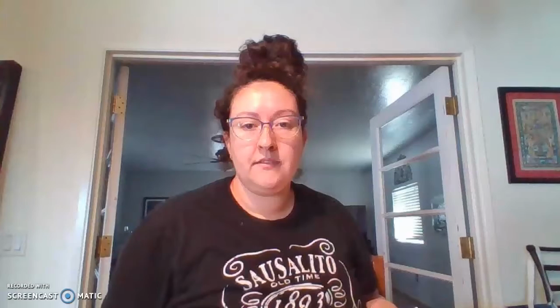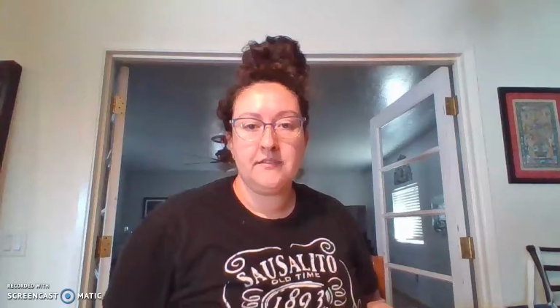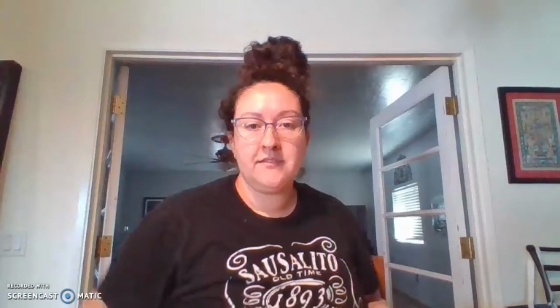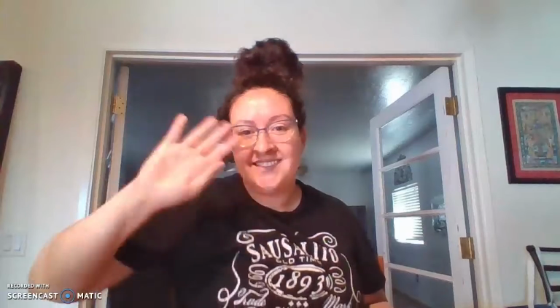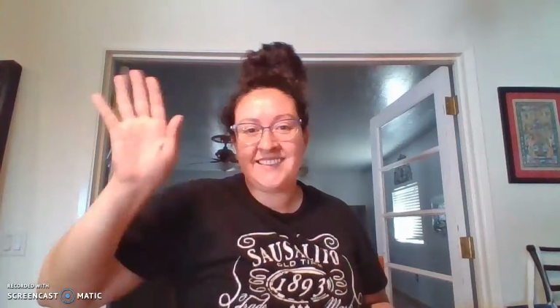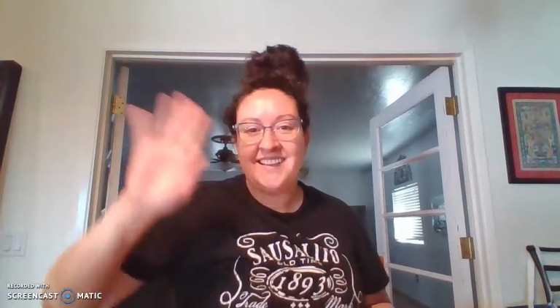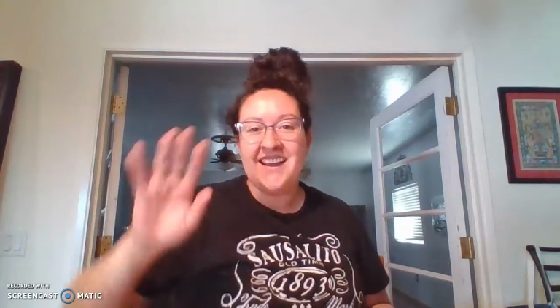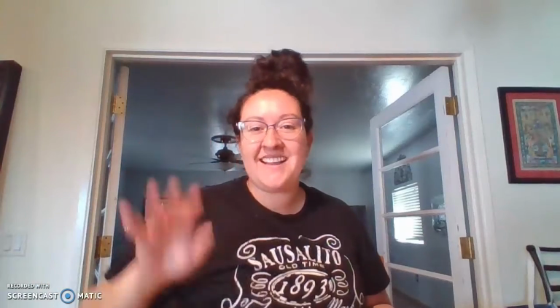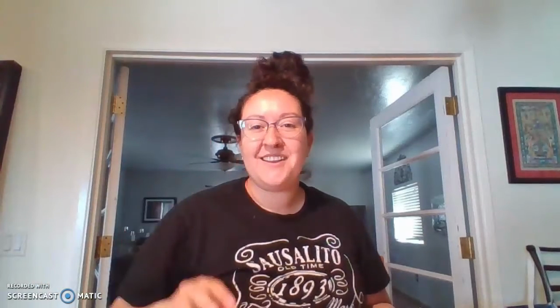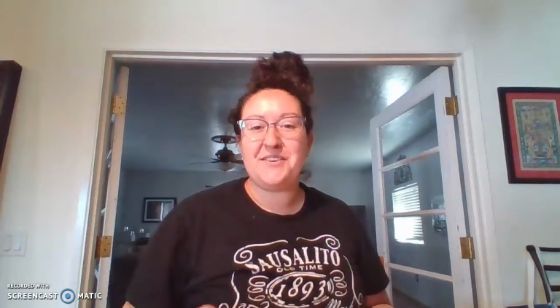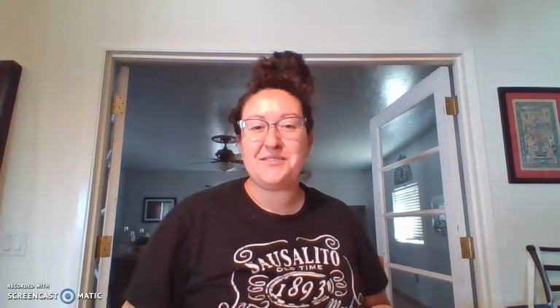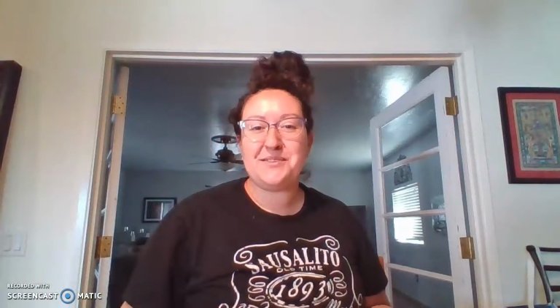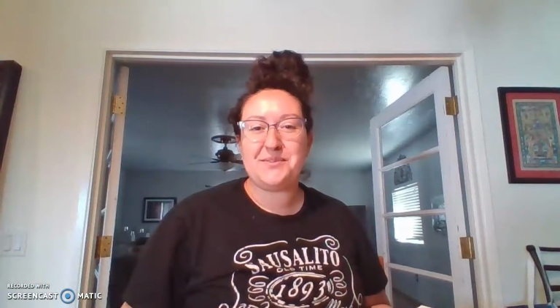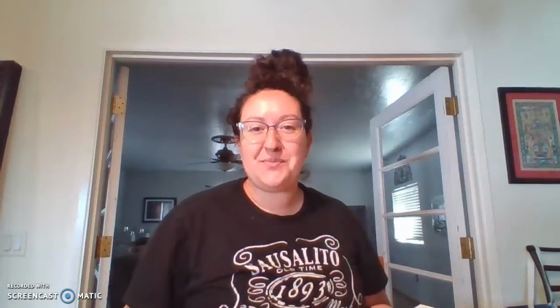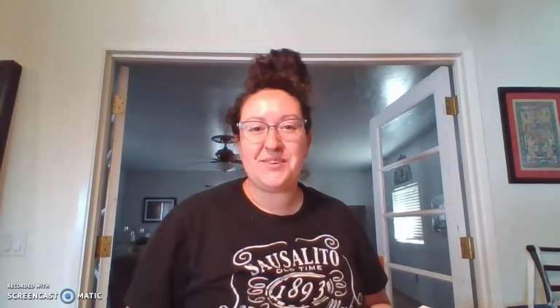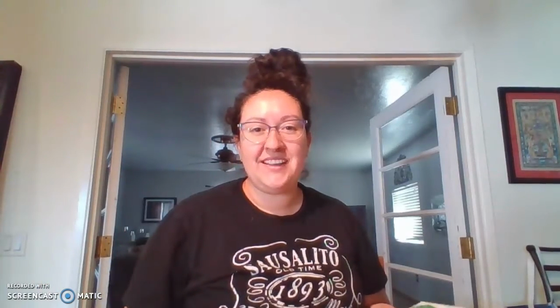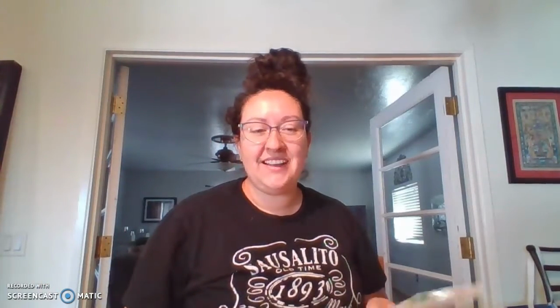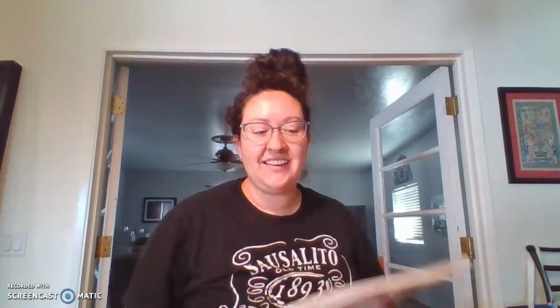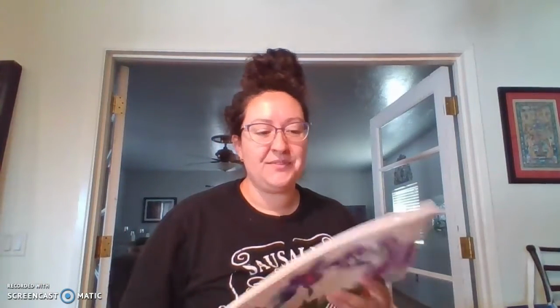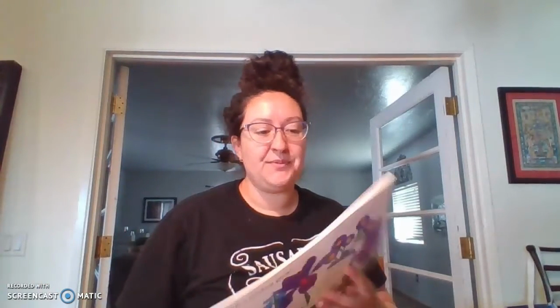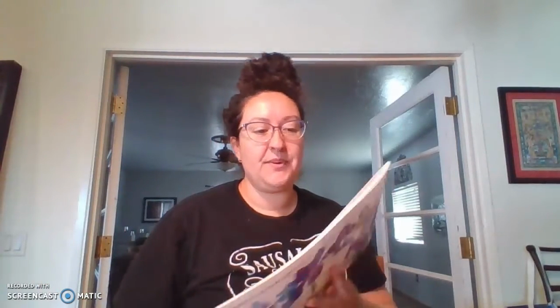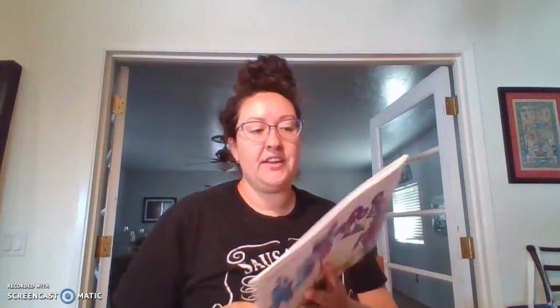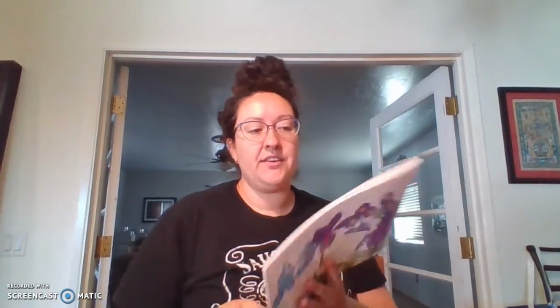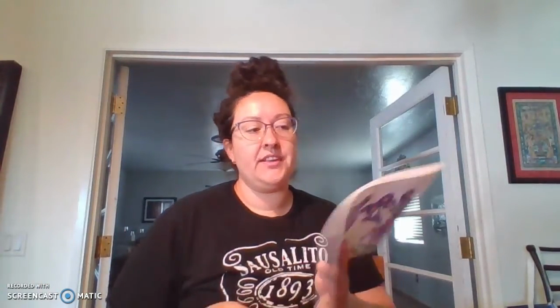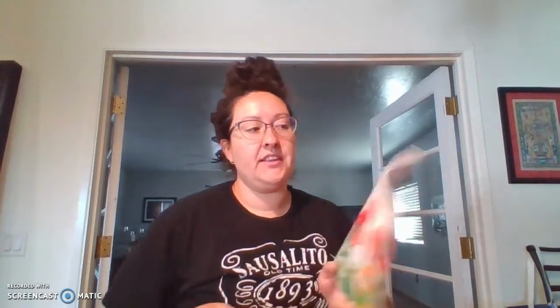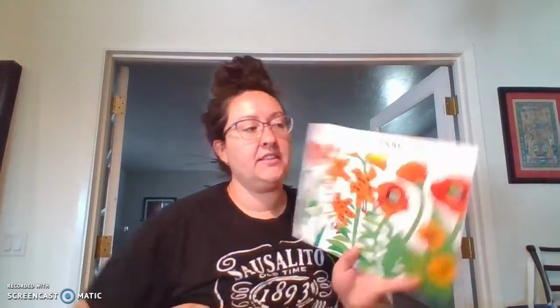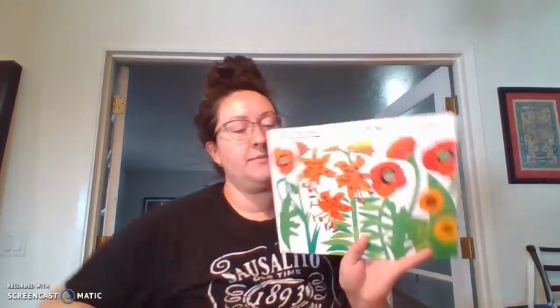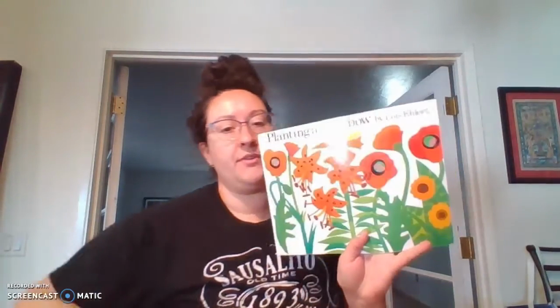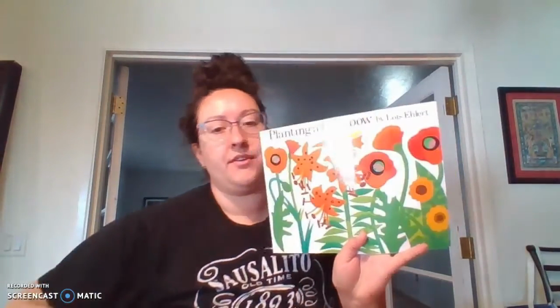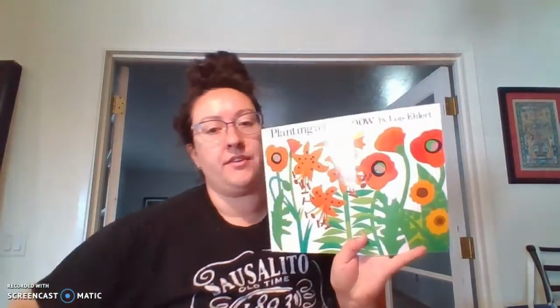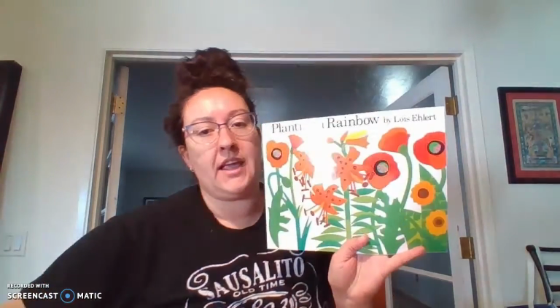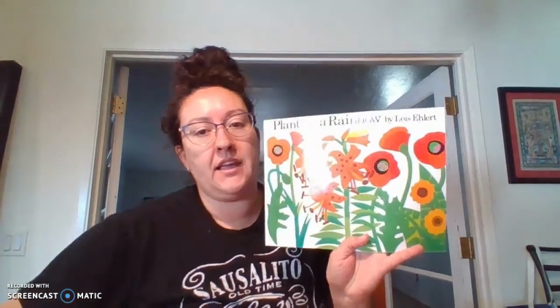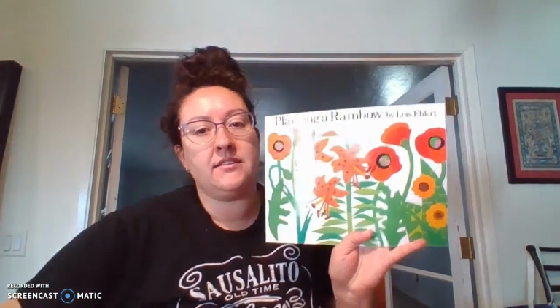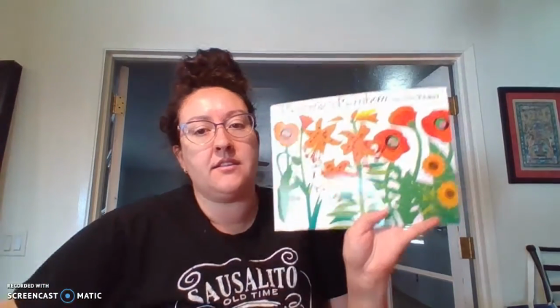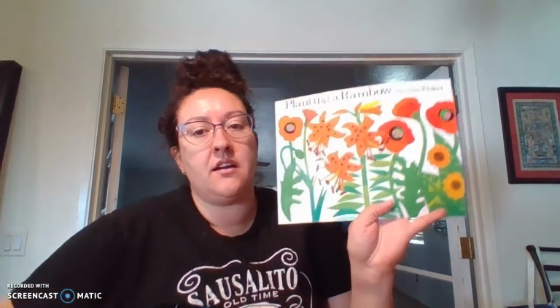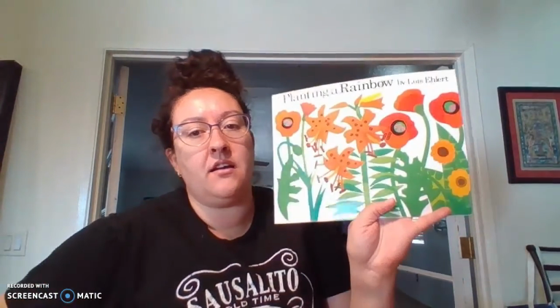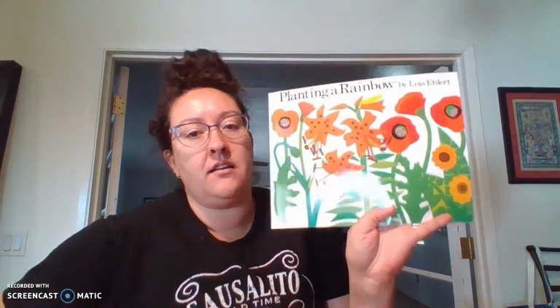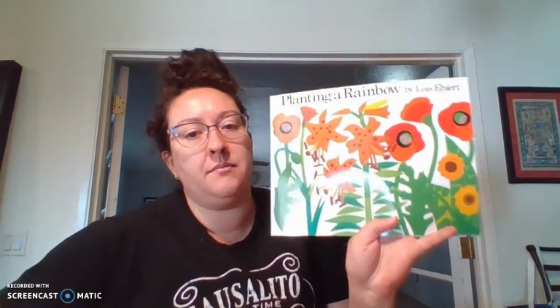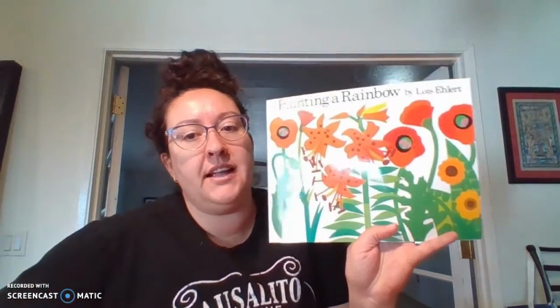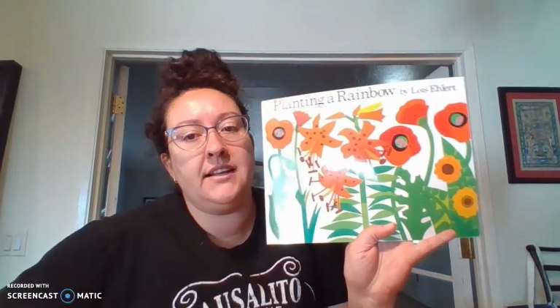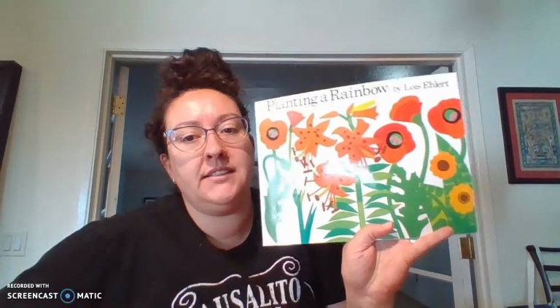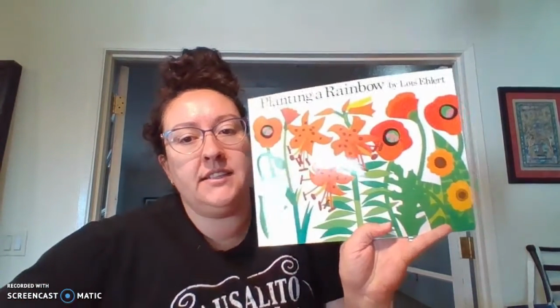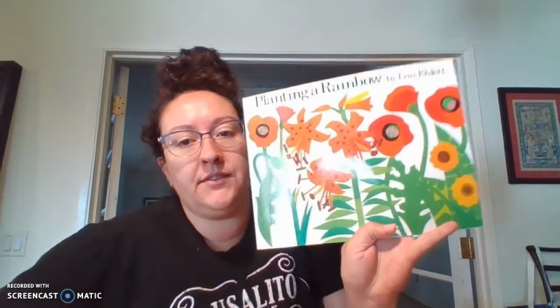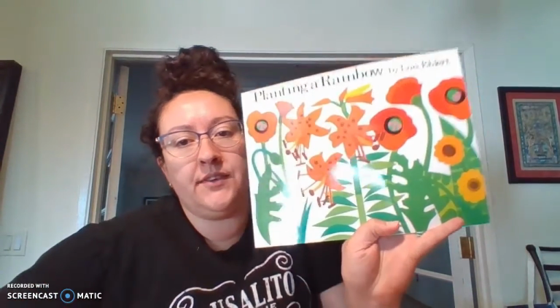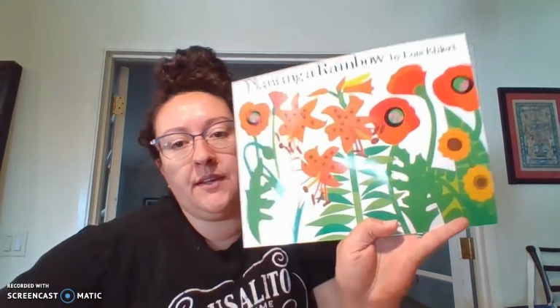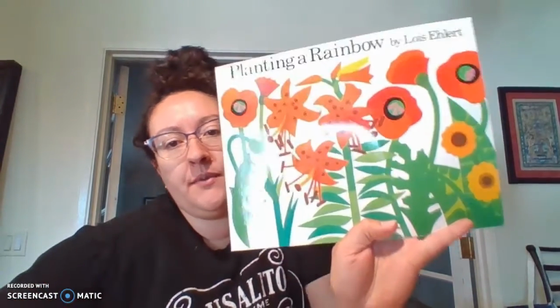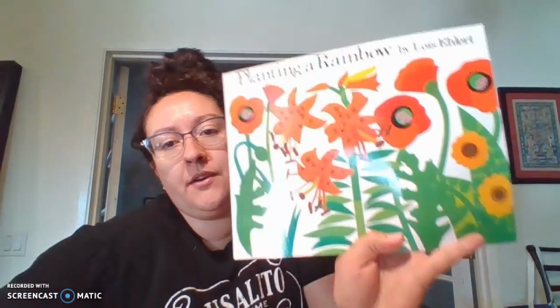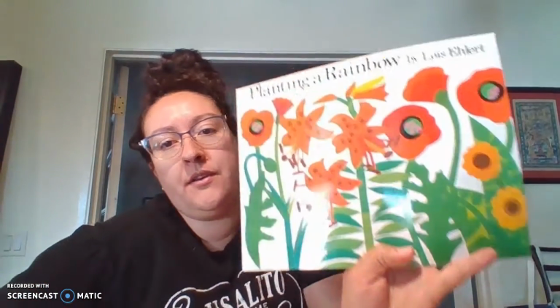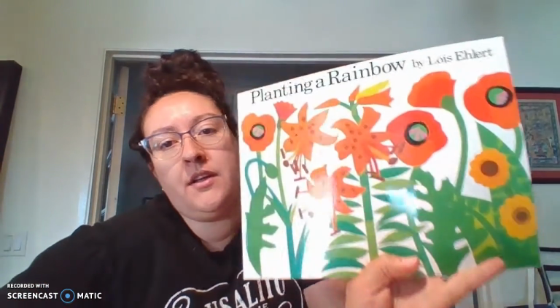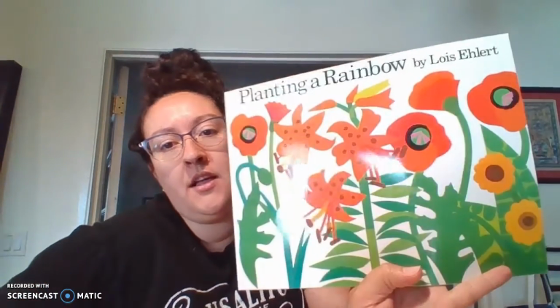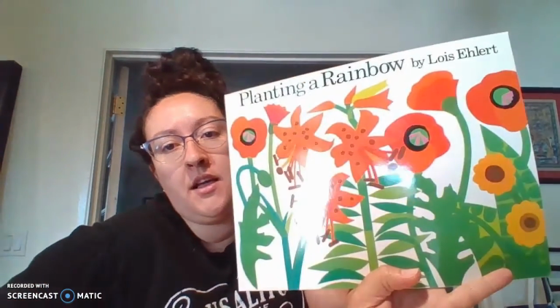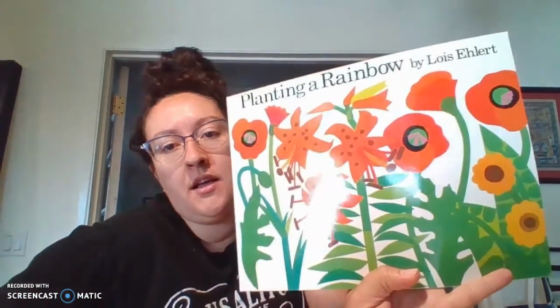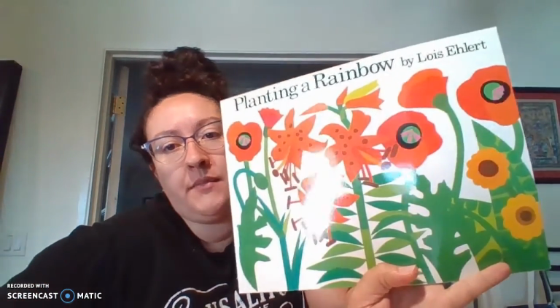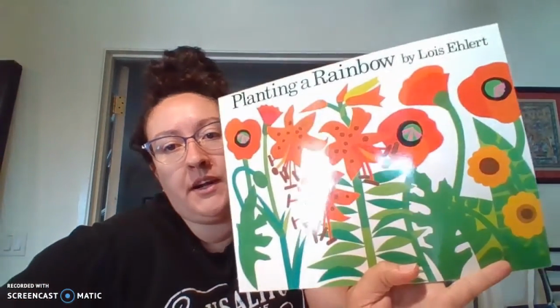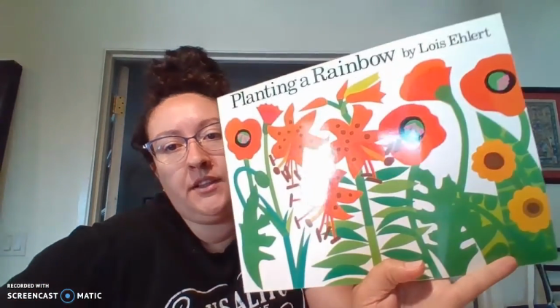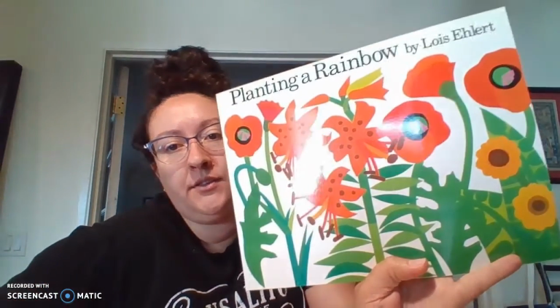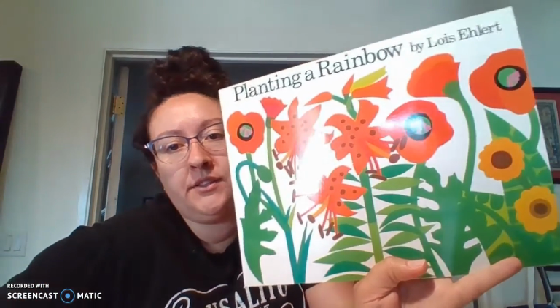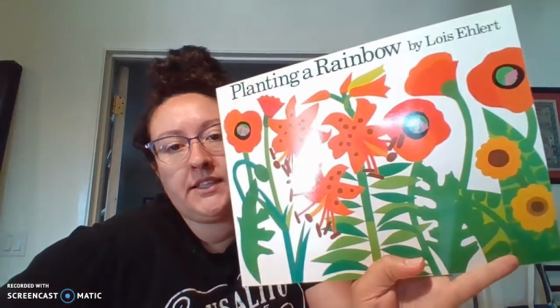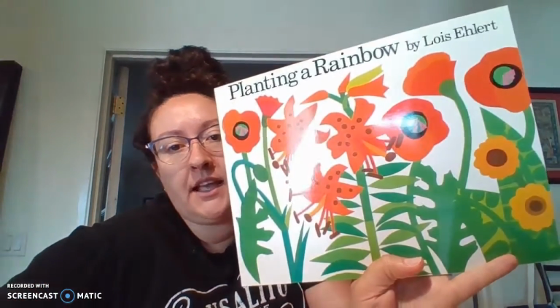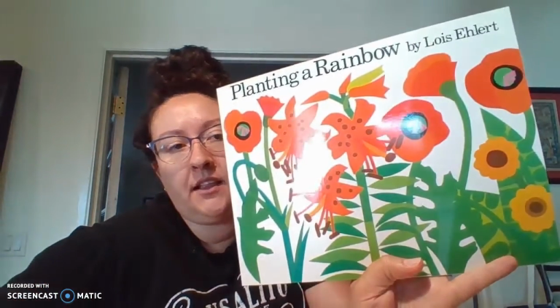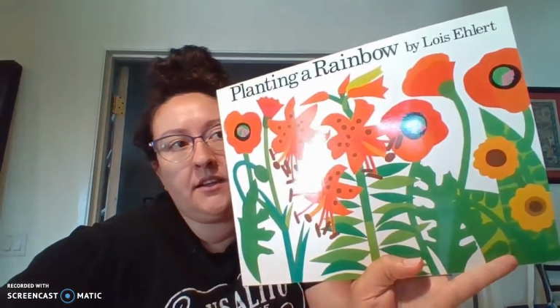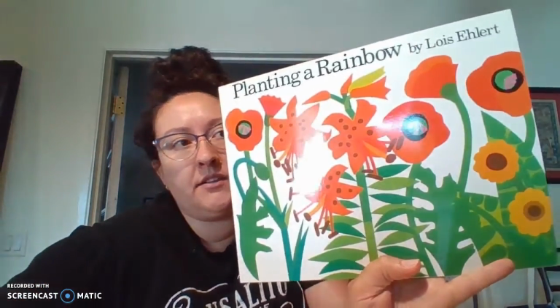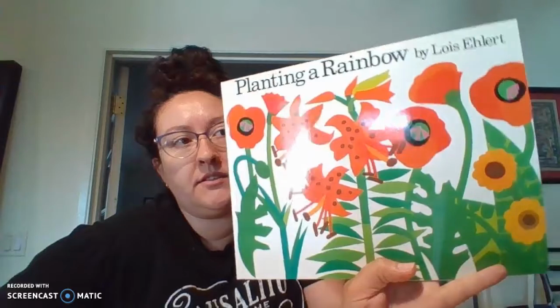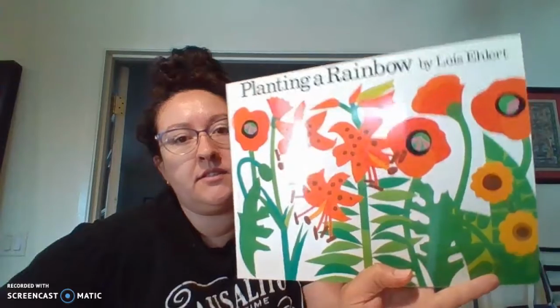Hey kiddos, good morning. We're gonna read this book, okay? It's called Planting a Rainbow by Lois Ehlert.